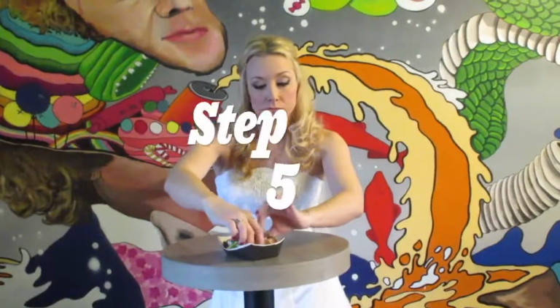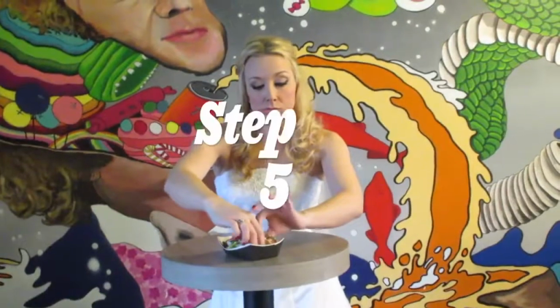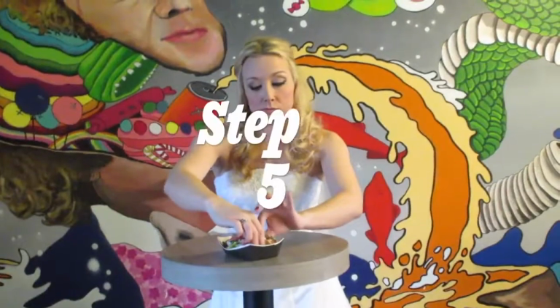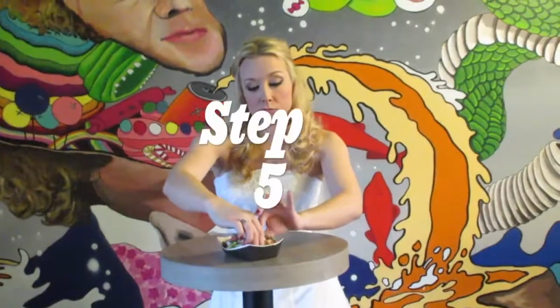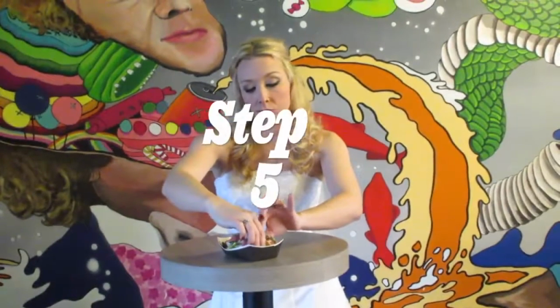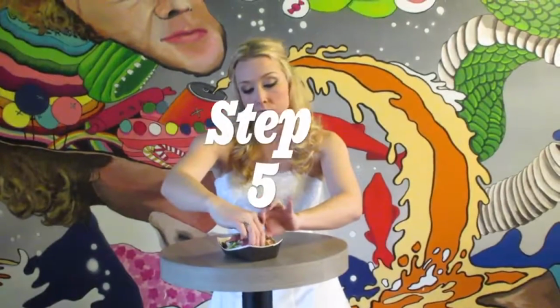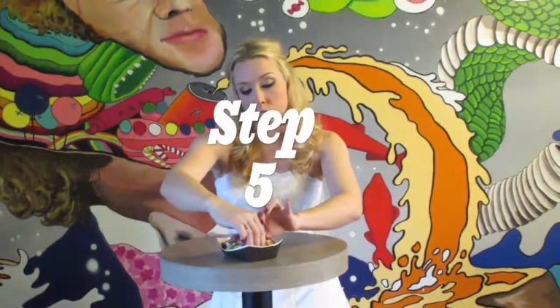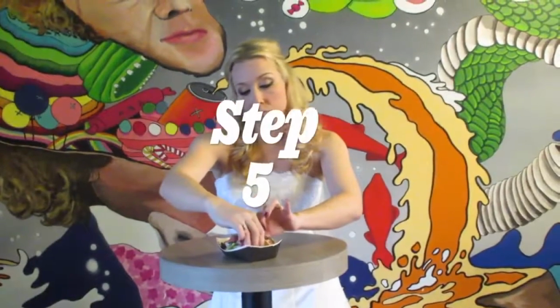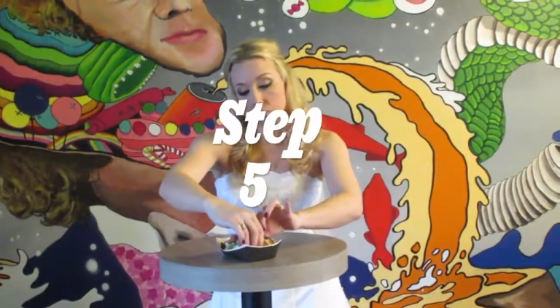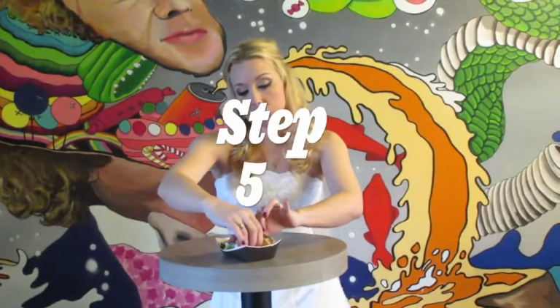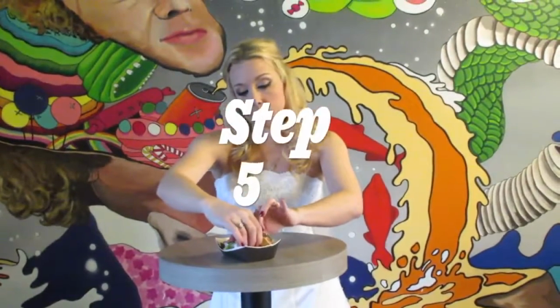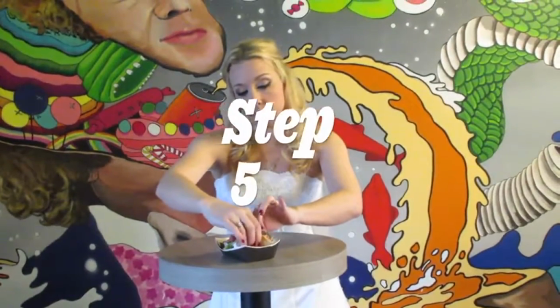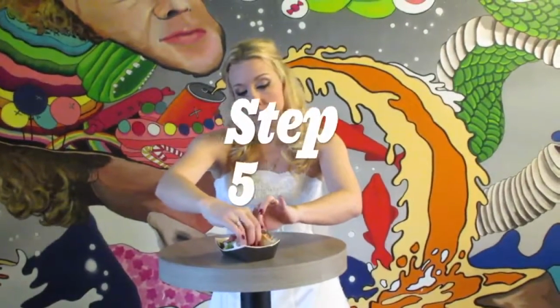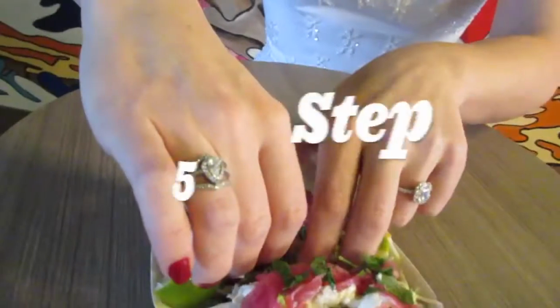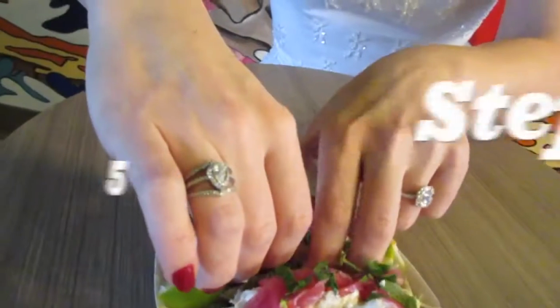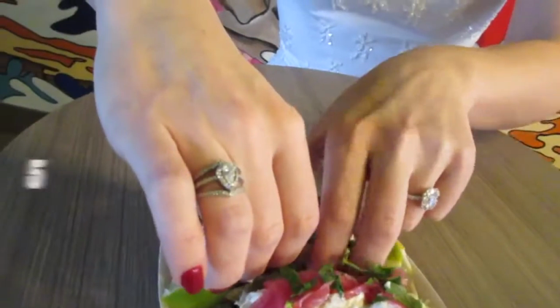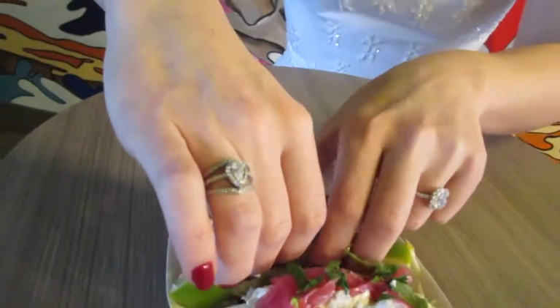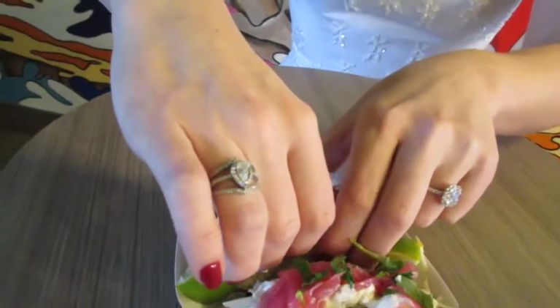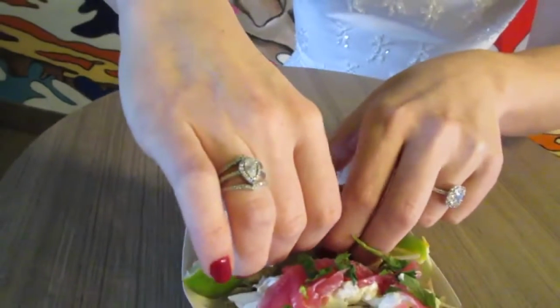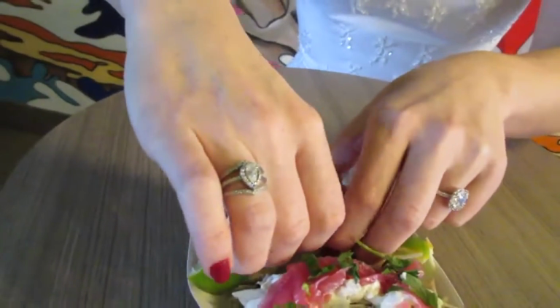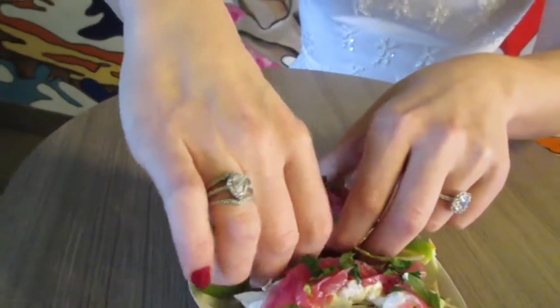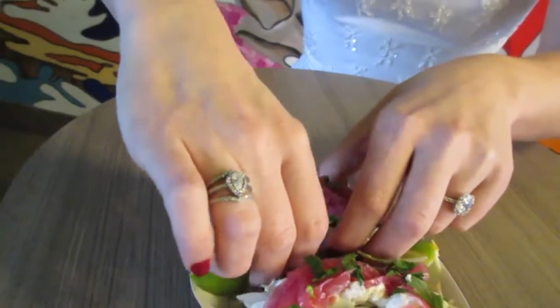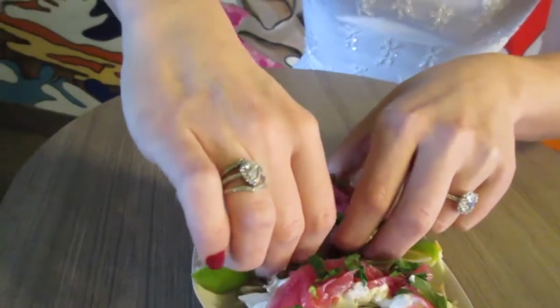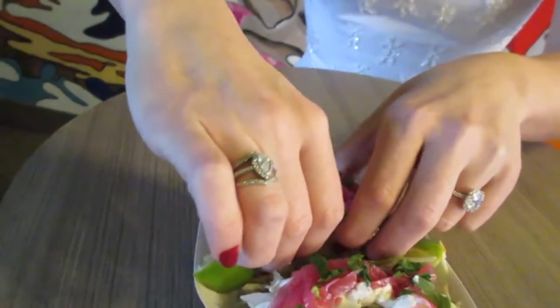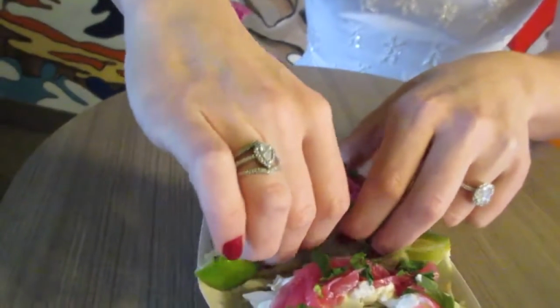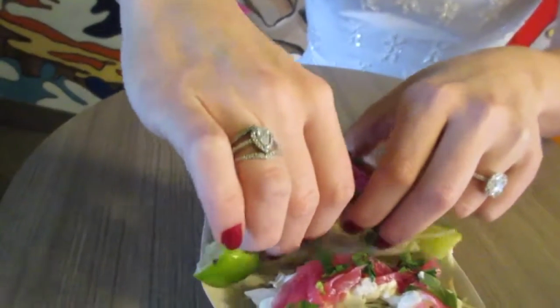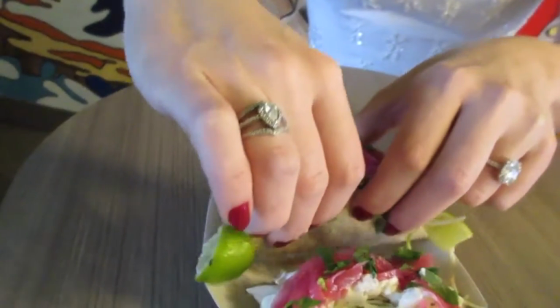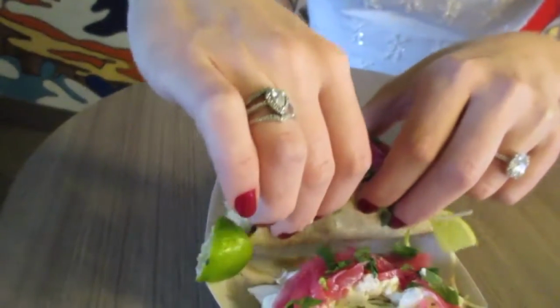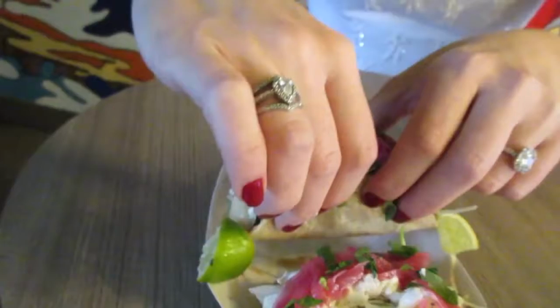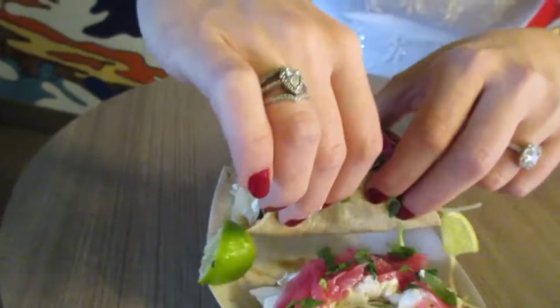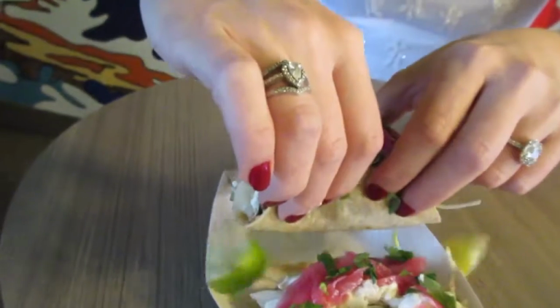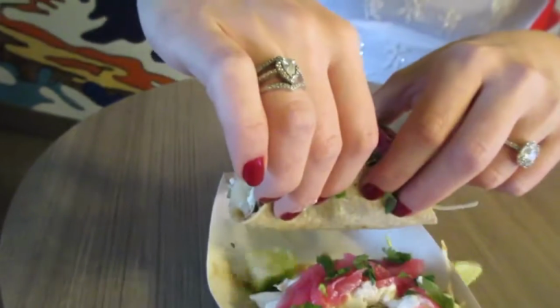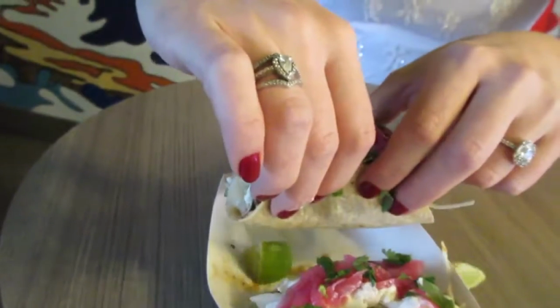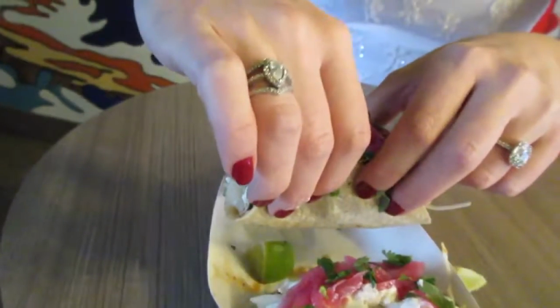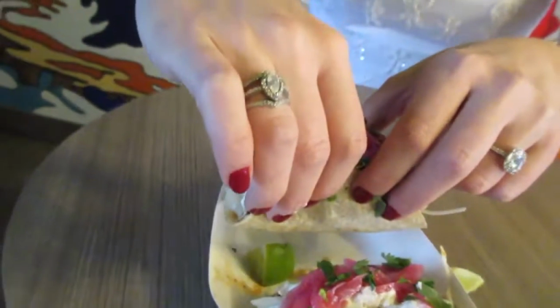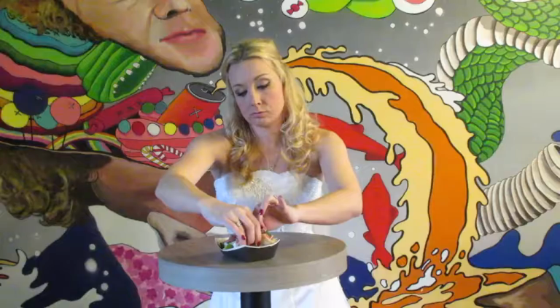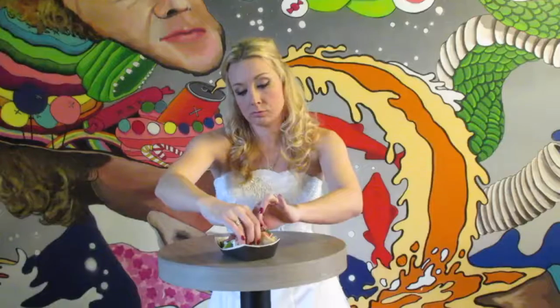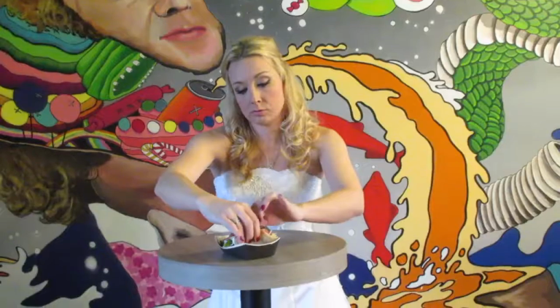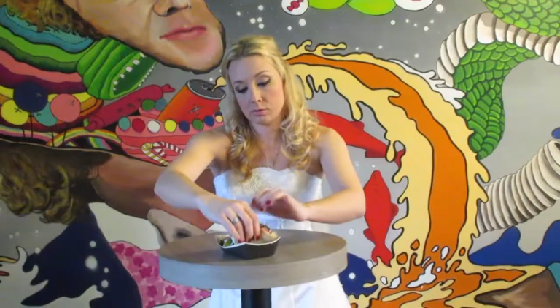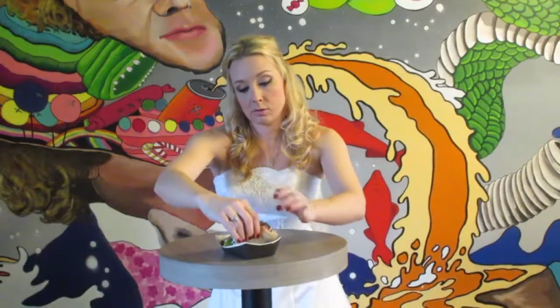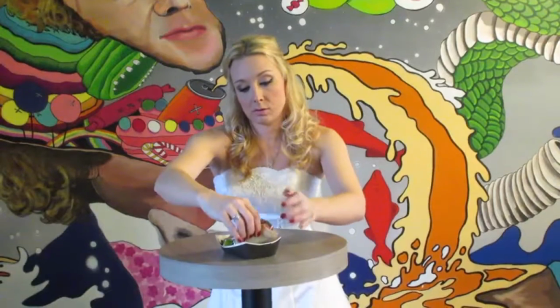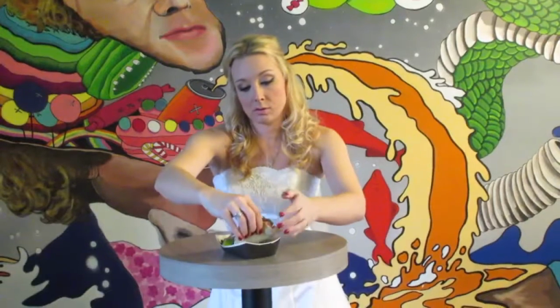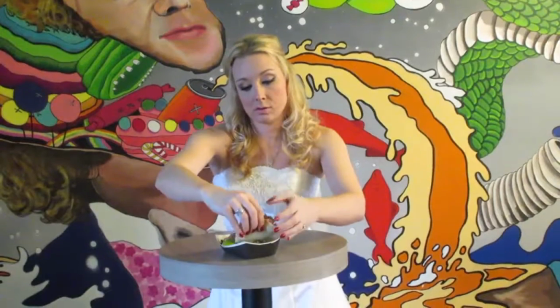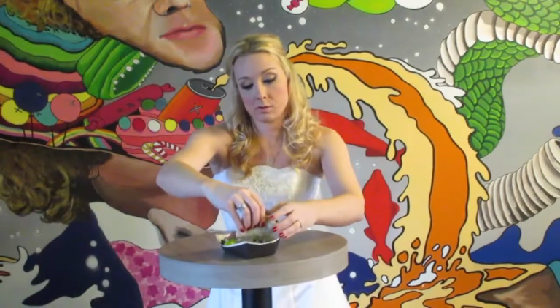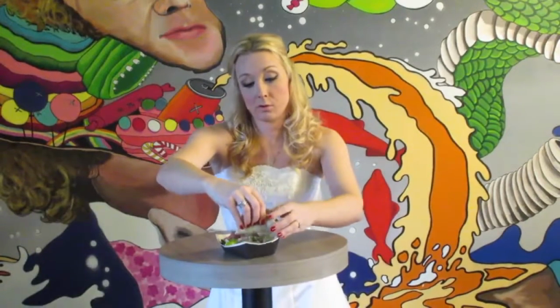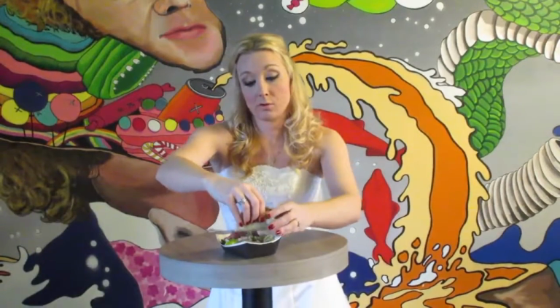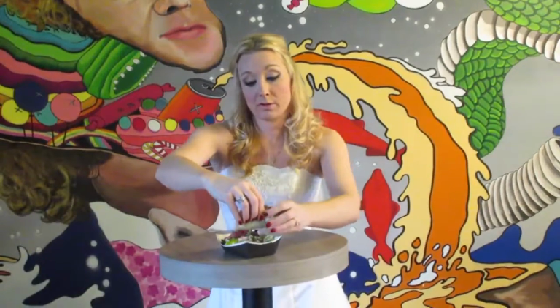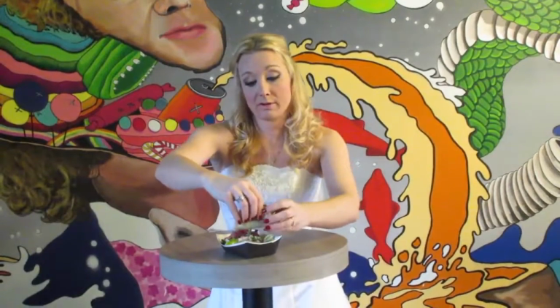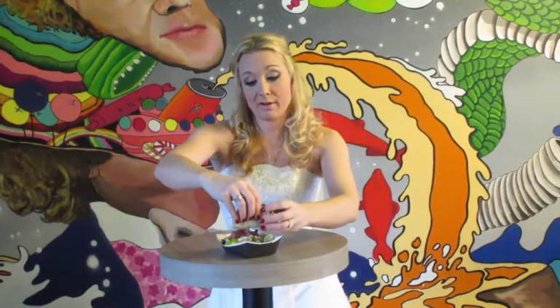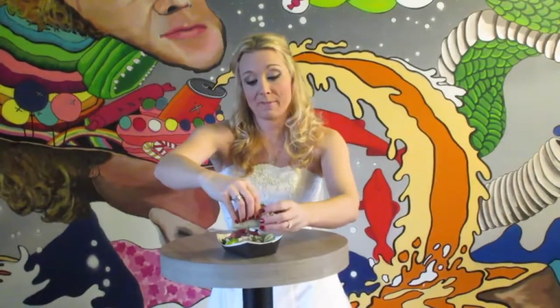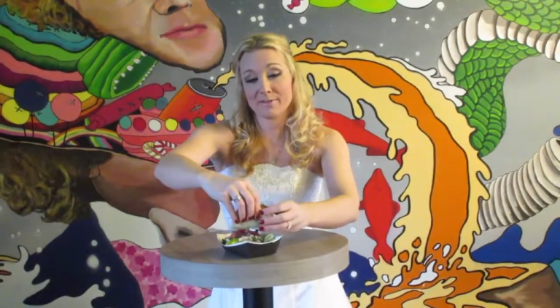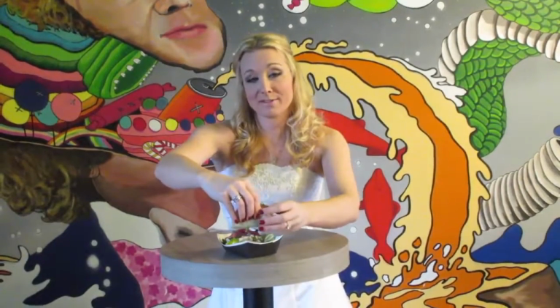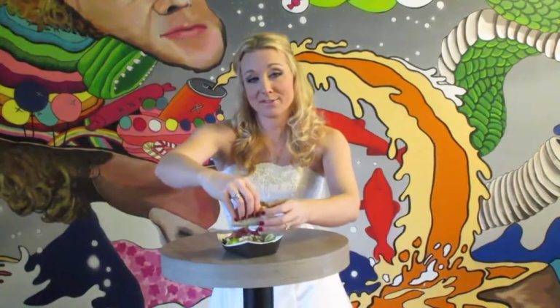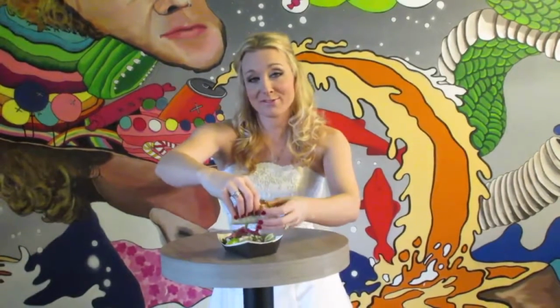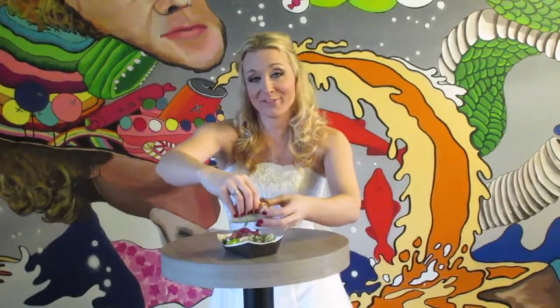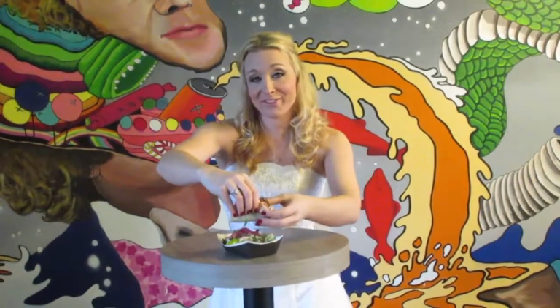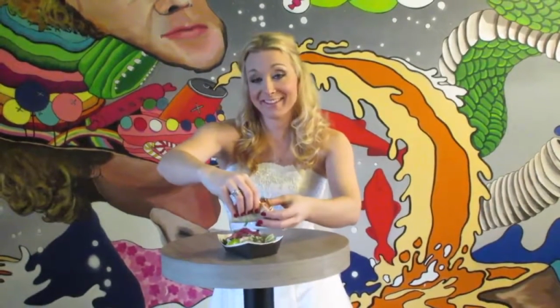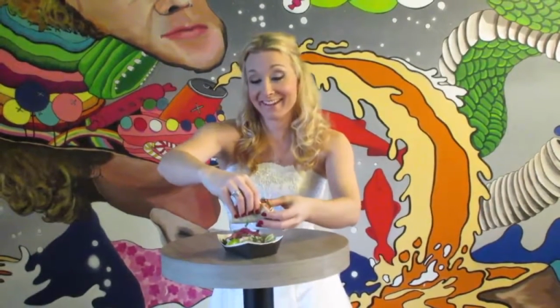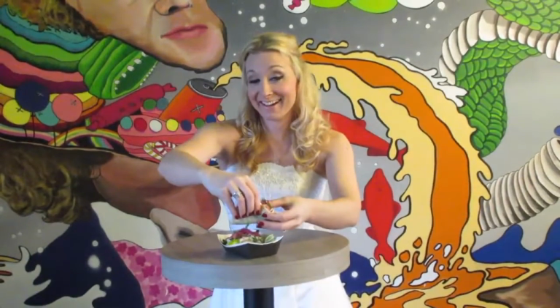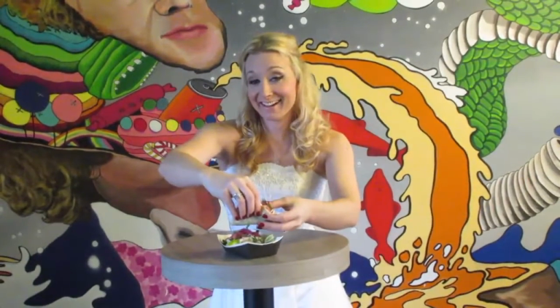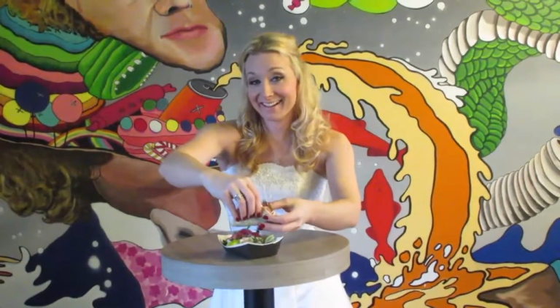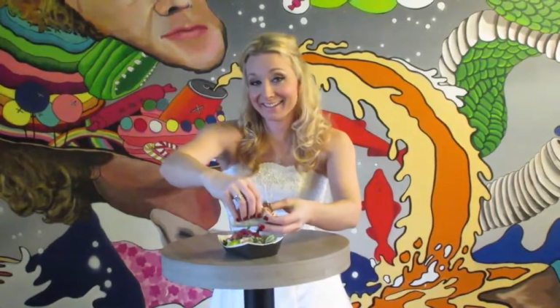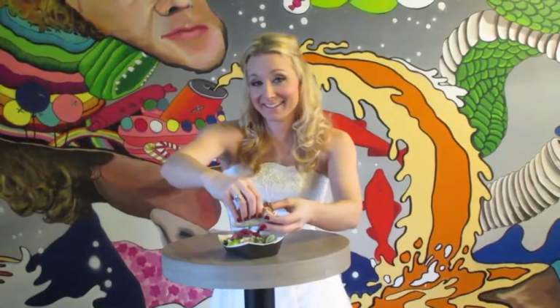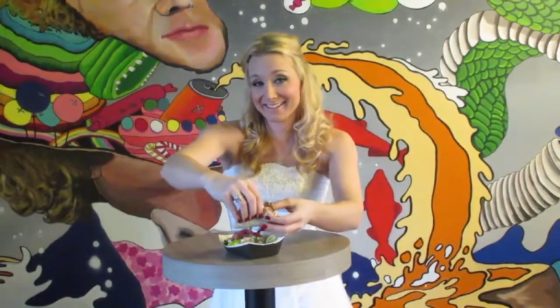Step 5. Firmly grasp that taco with the same grip you'd use to pick up a newborn kangaroo — firm, but tender and loving.